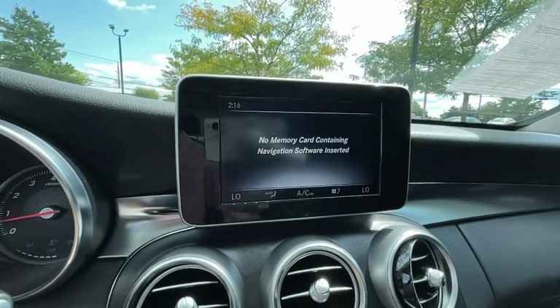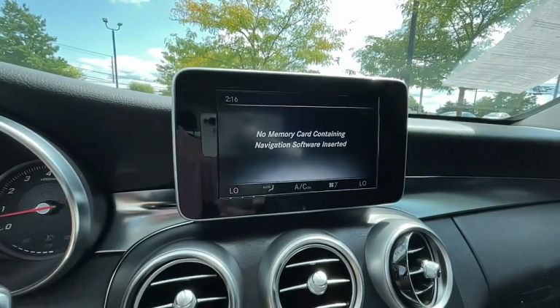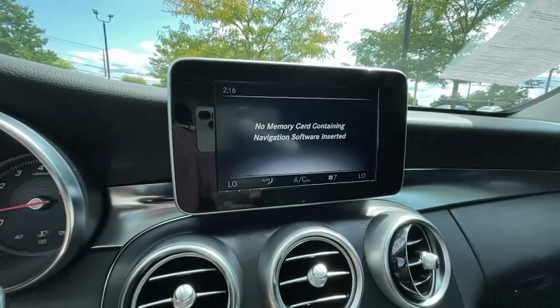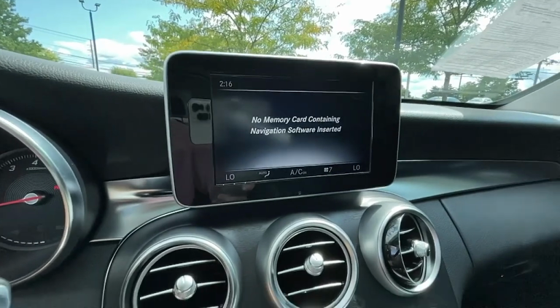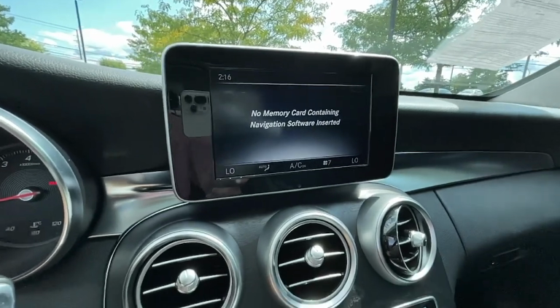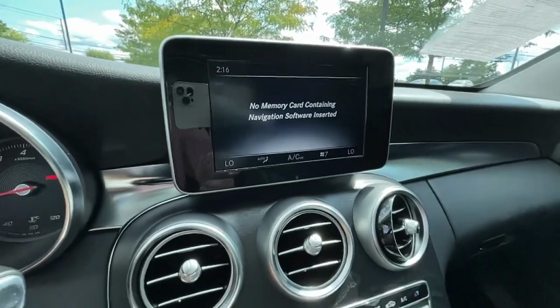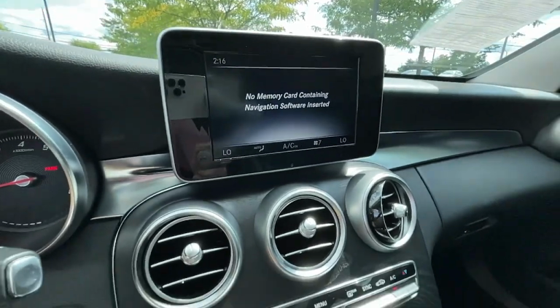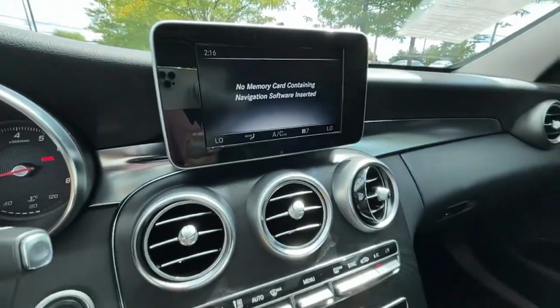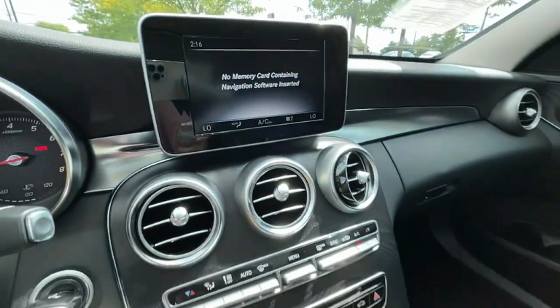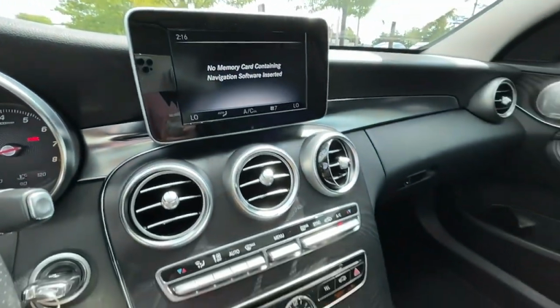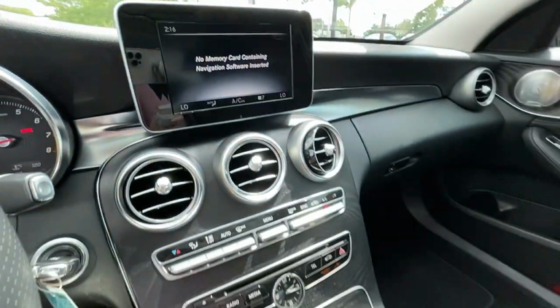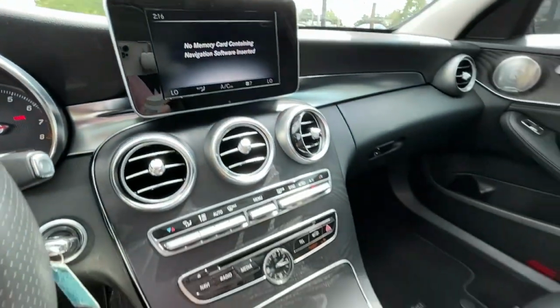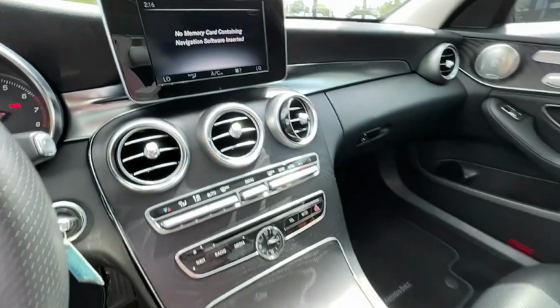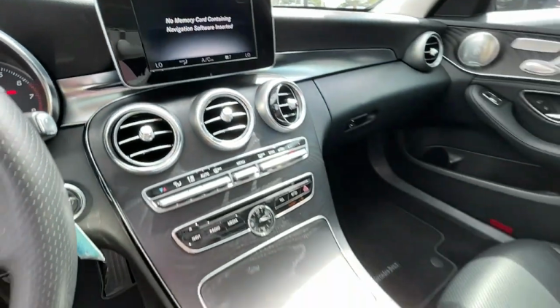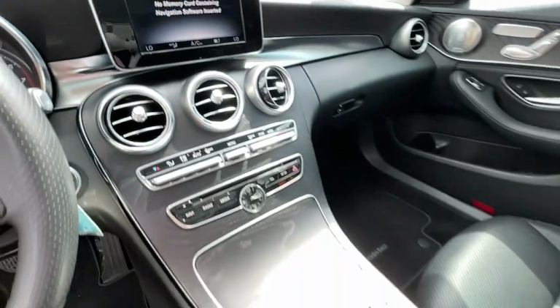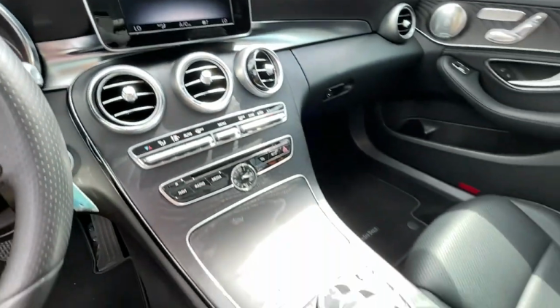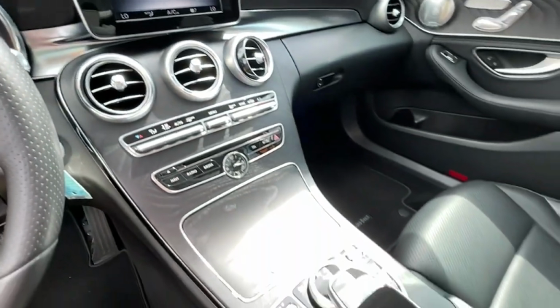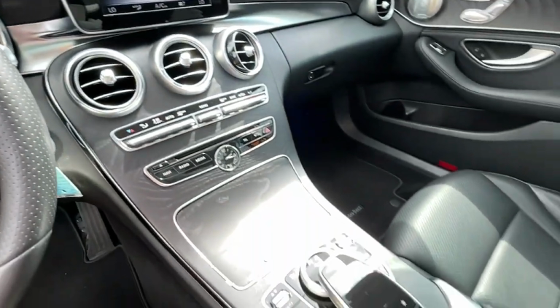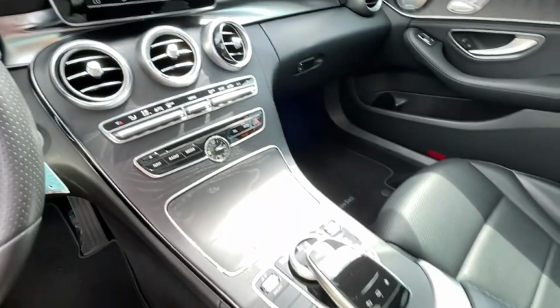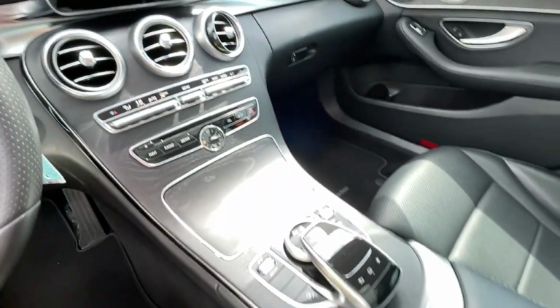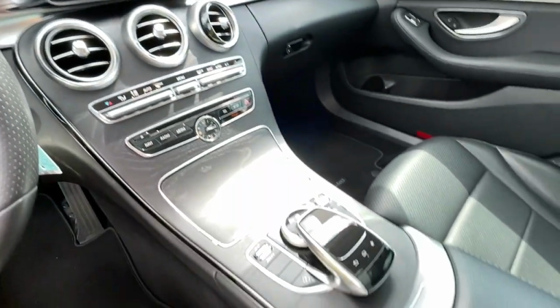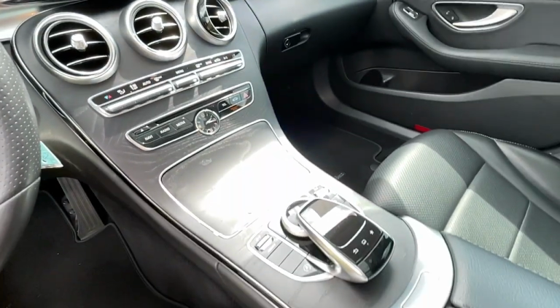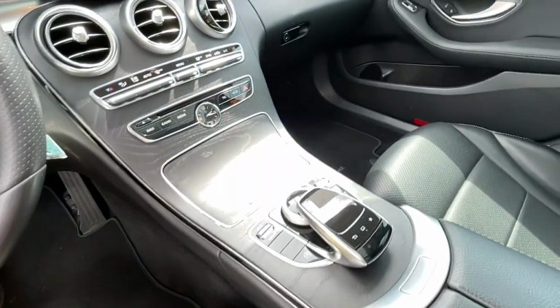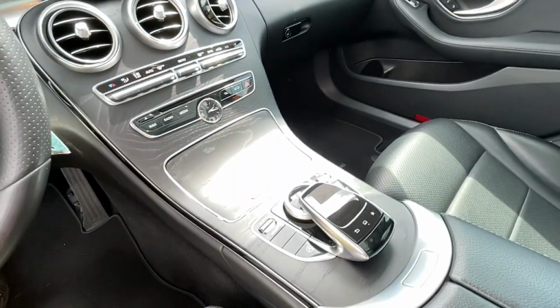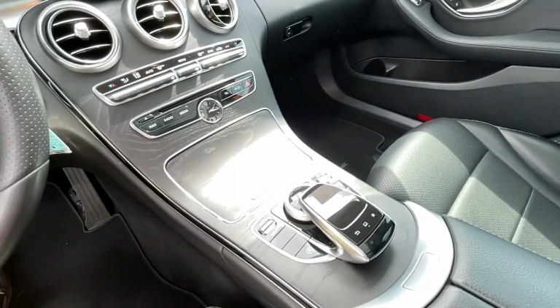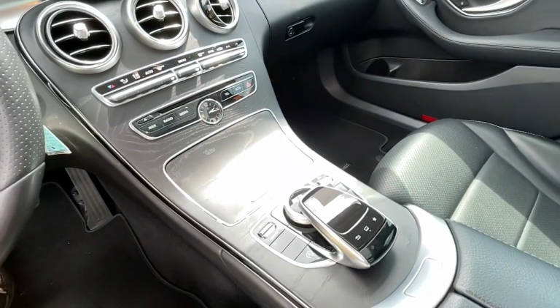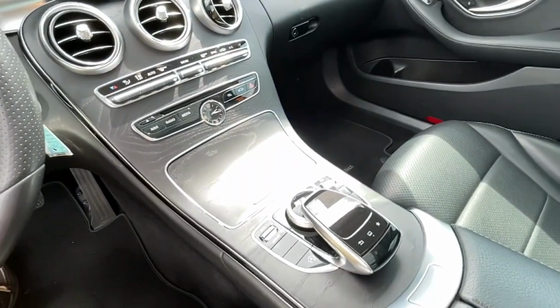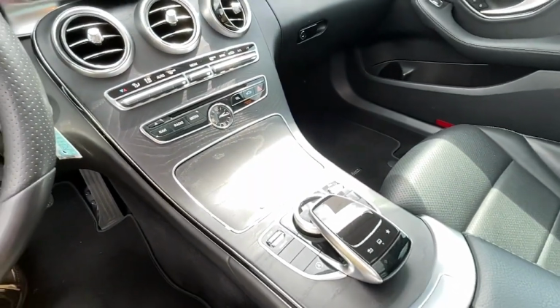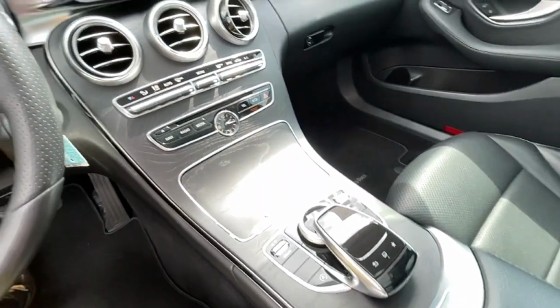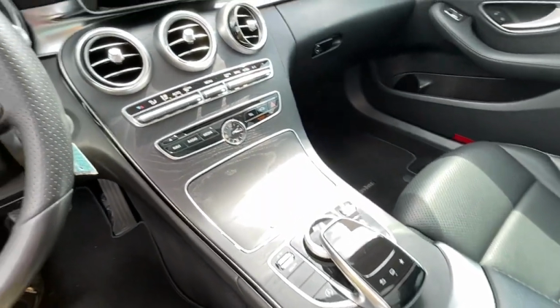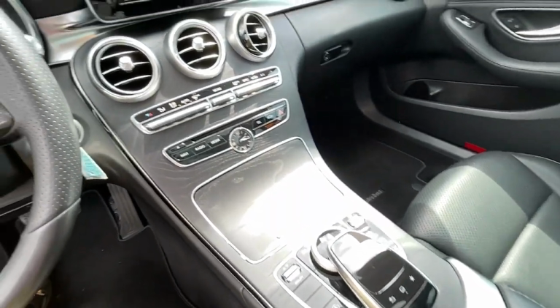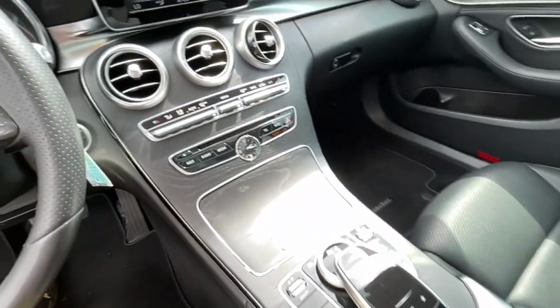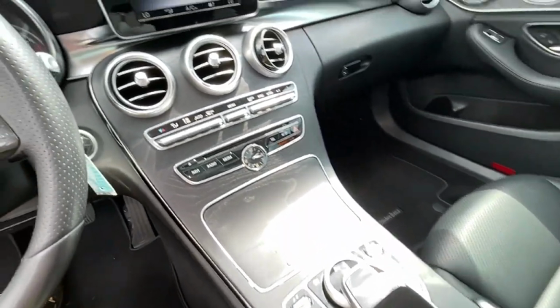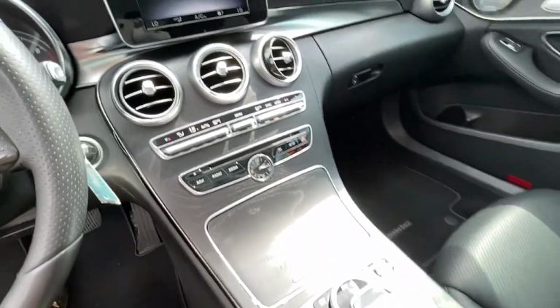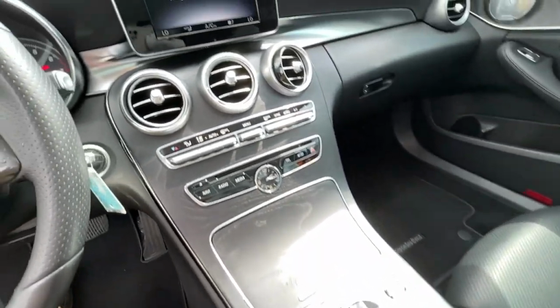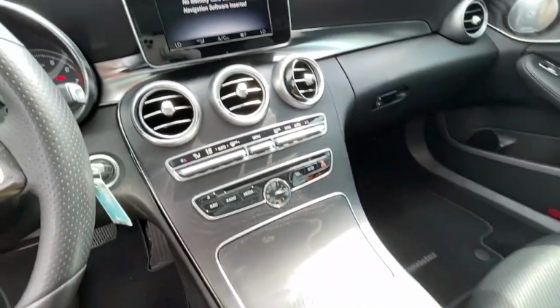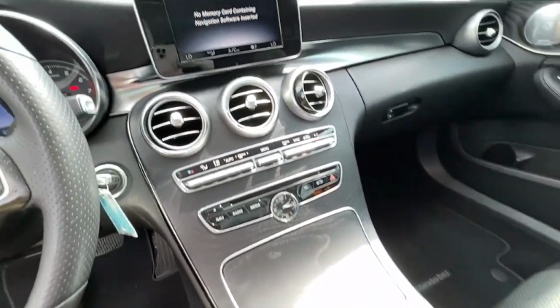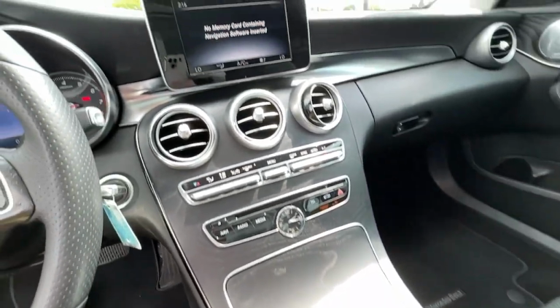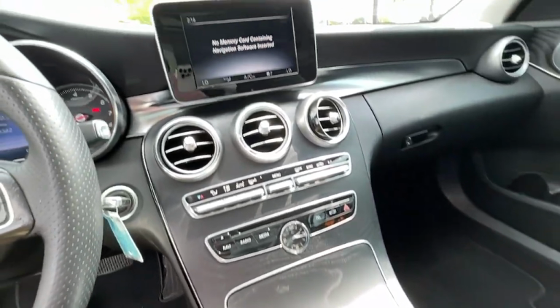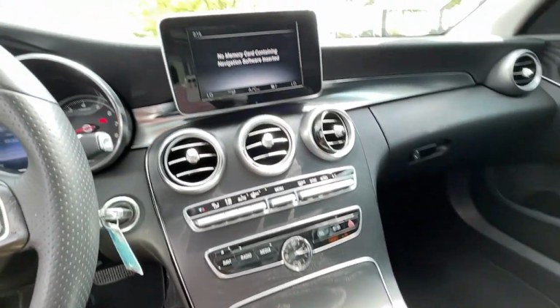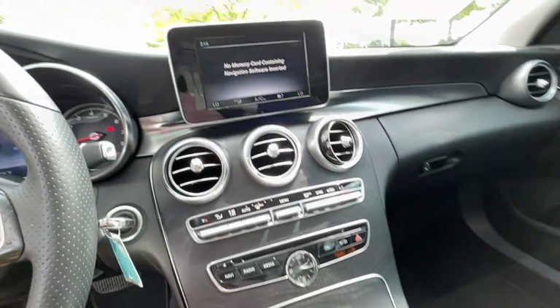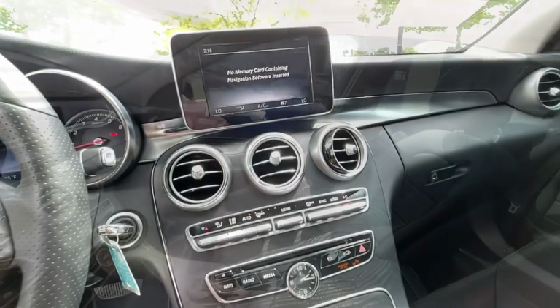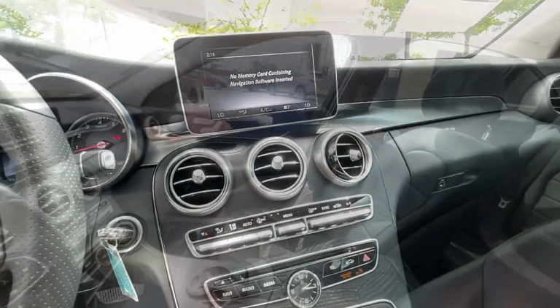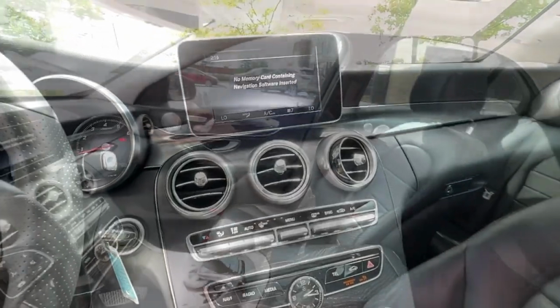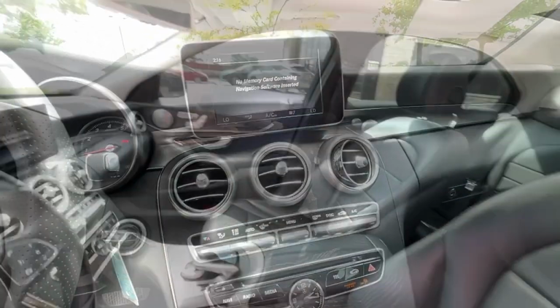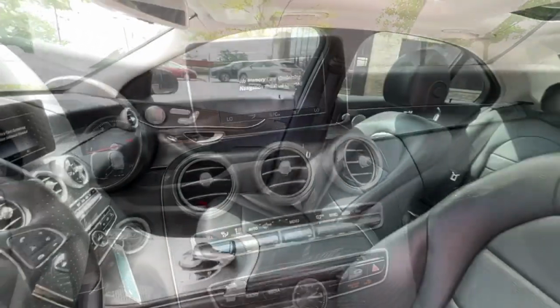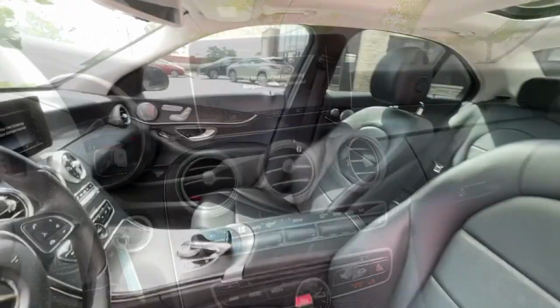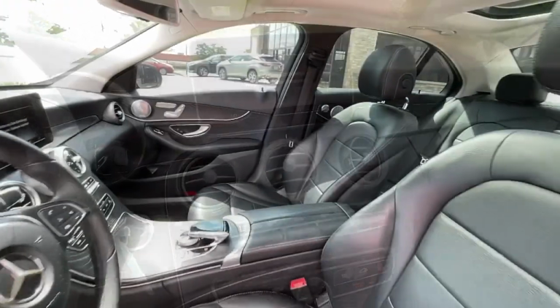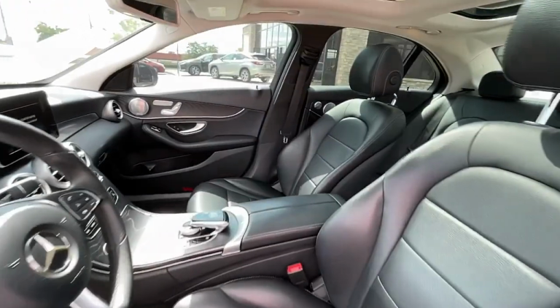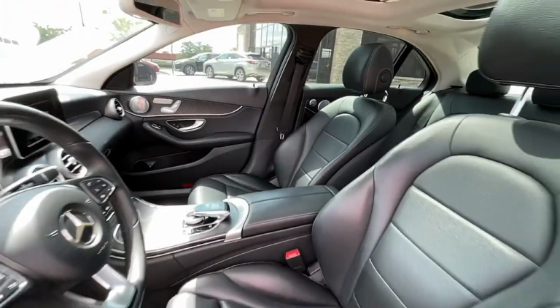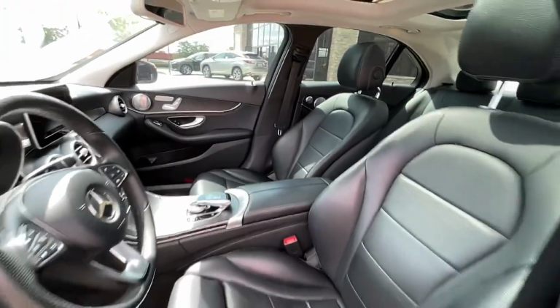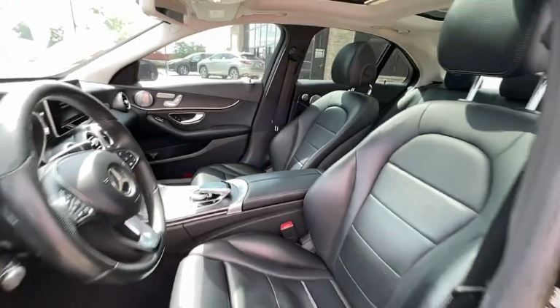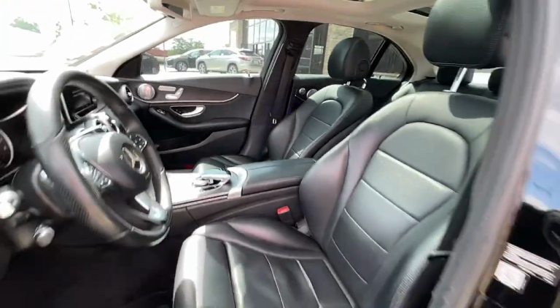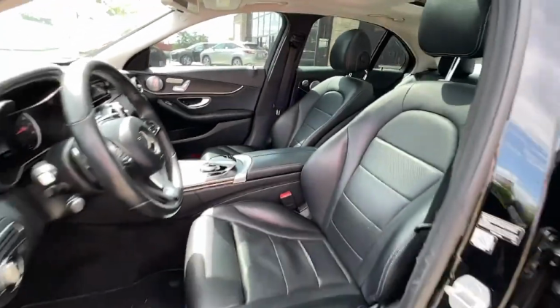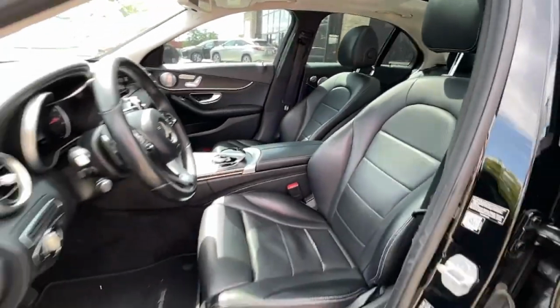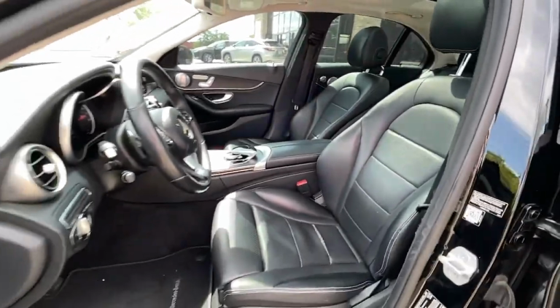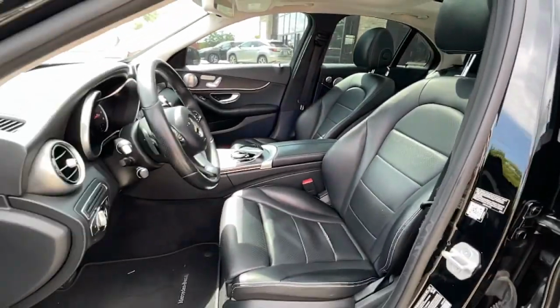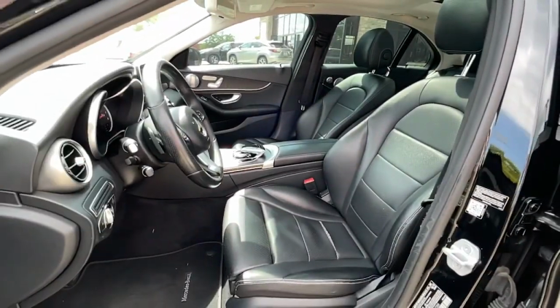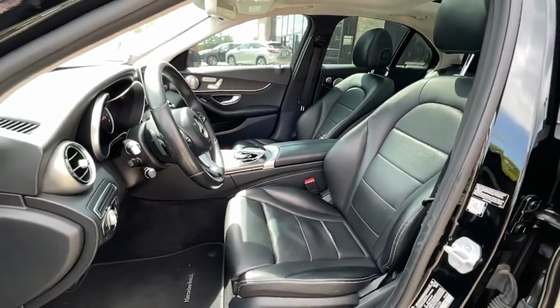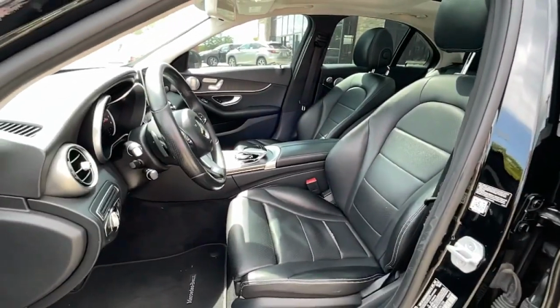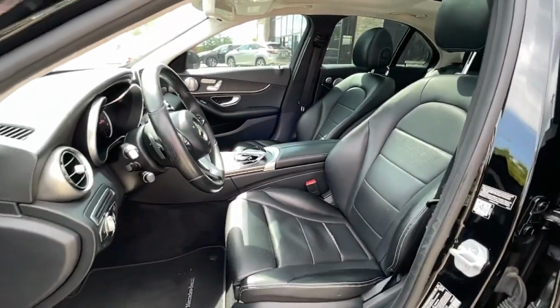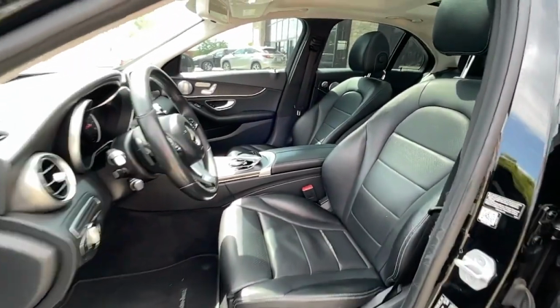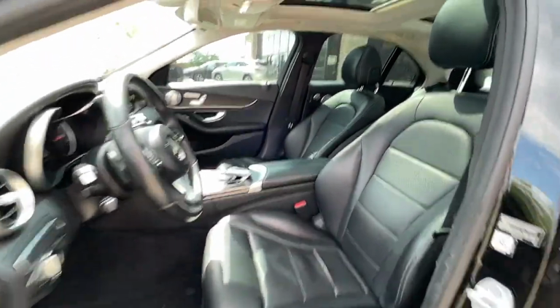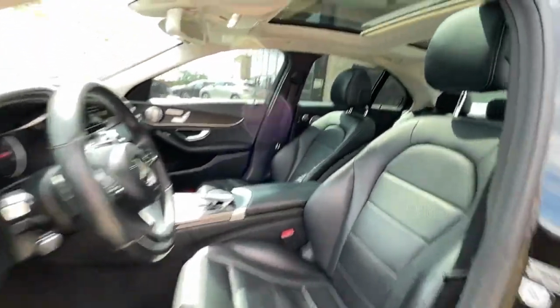Get the handcrafted quality you deserve in this C300 sedan. Our team will give you an outstanding test drive experience. Stop in today.